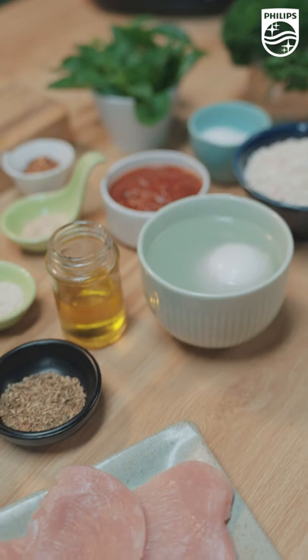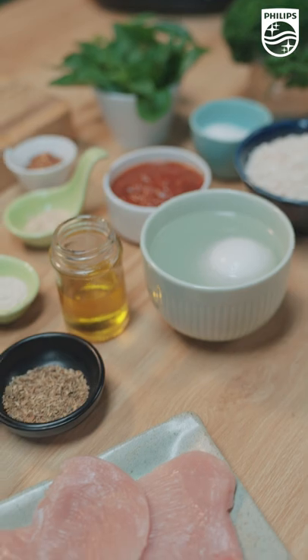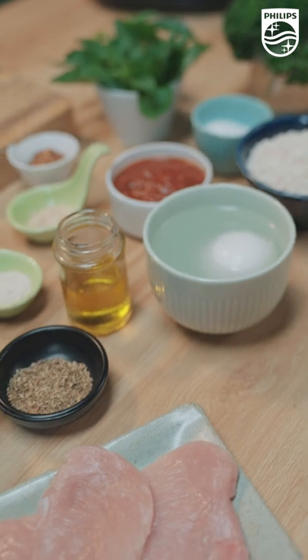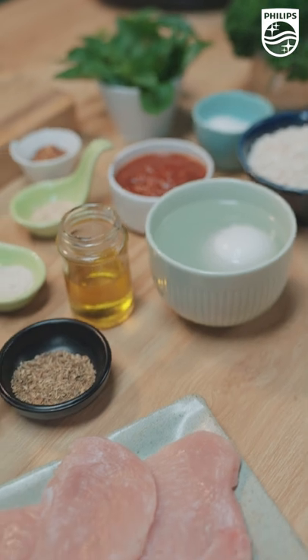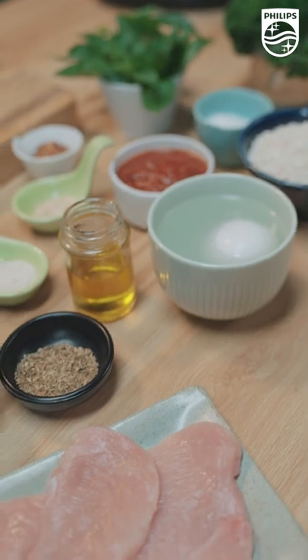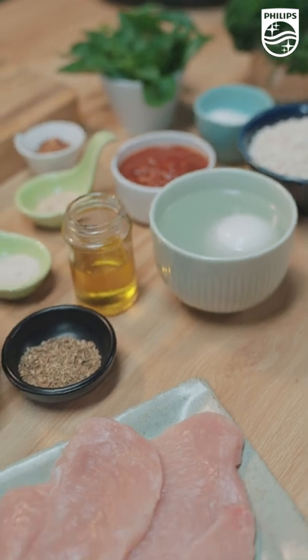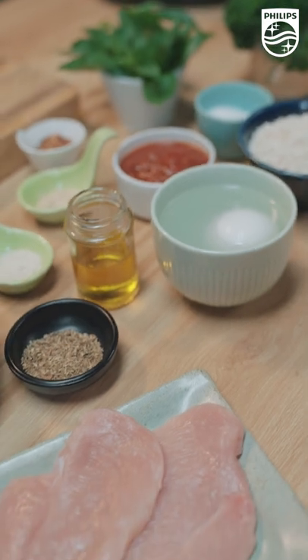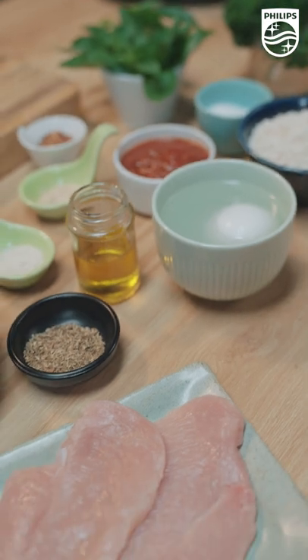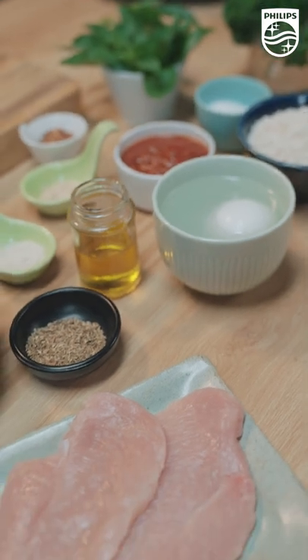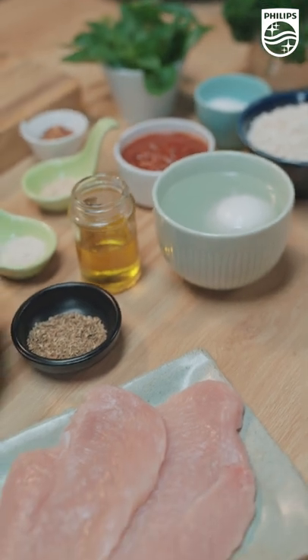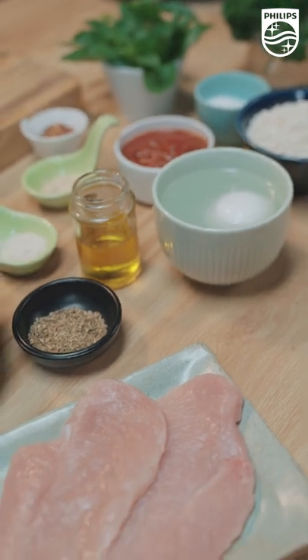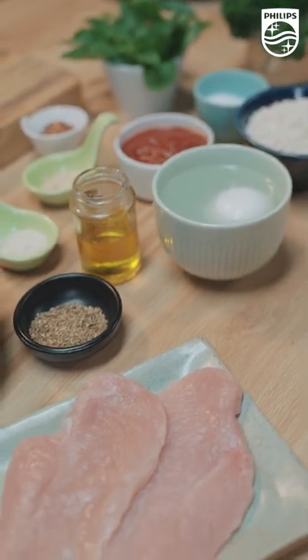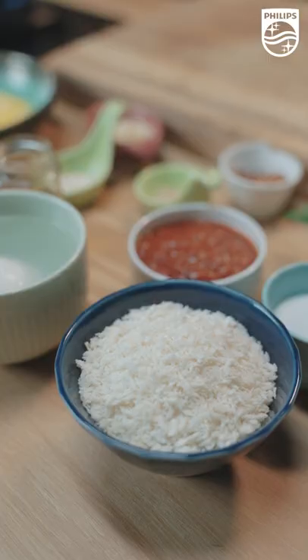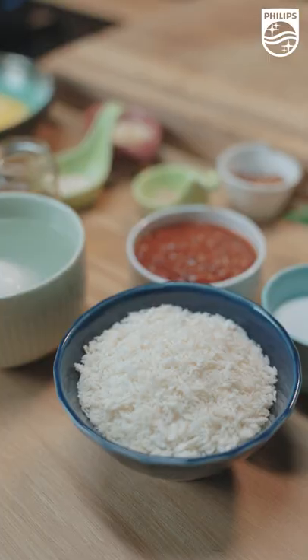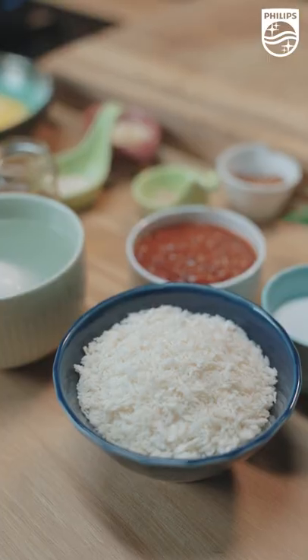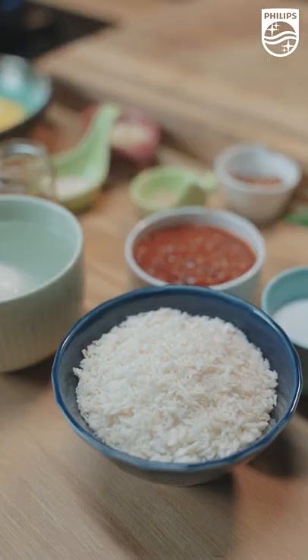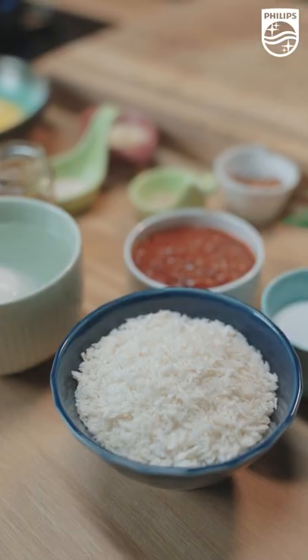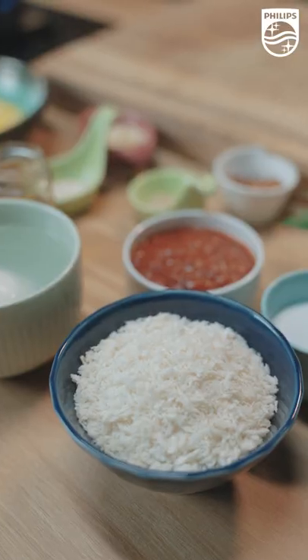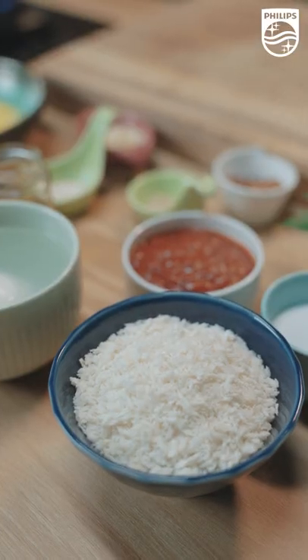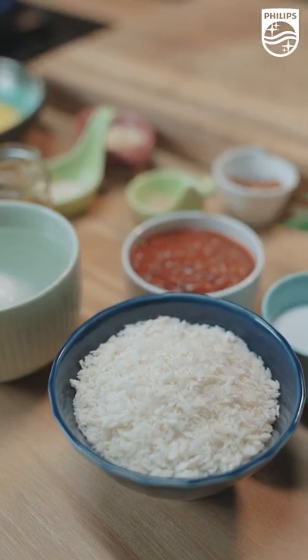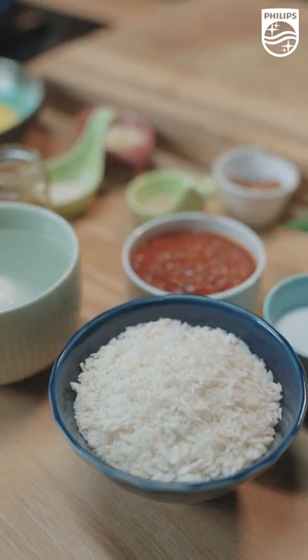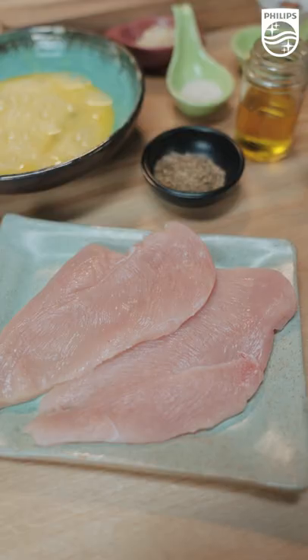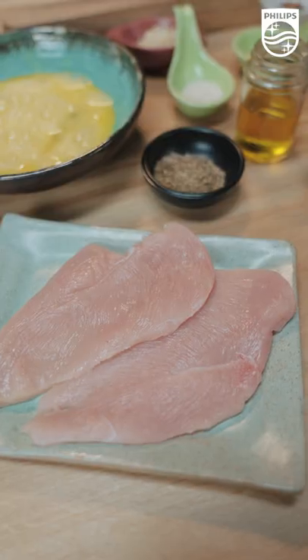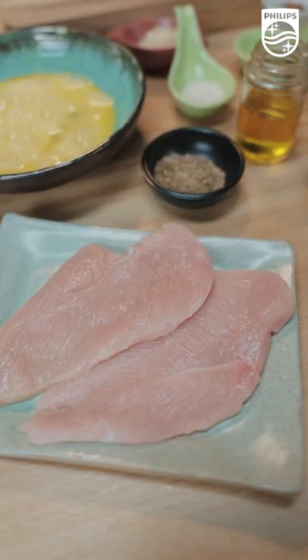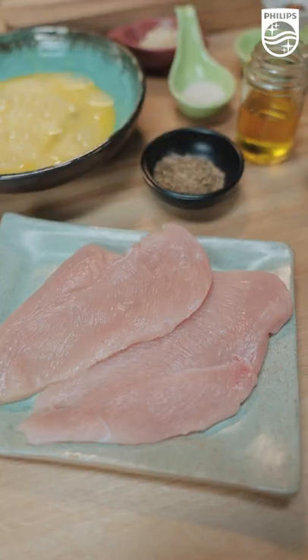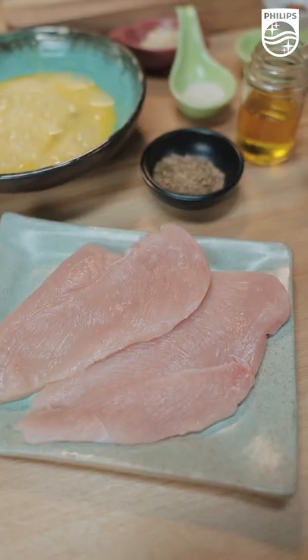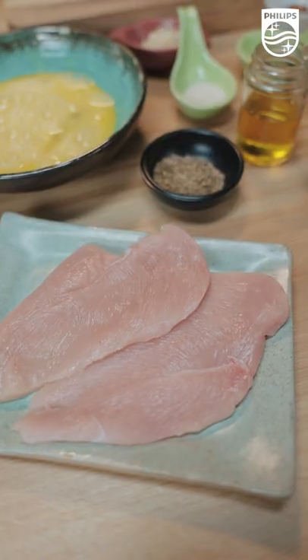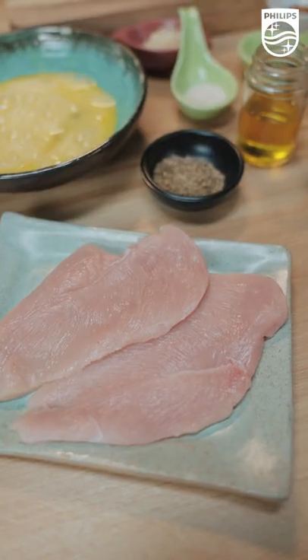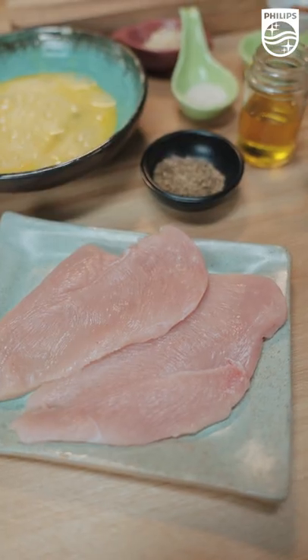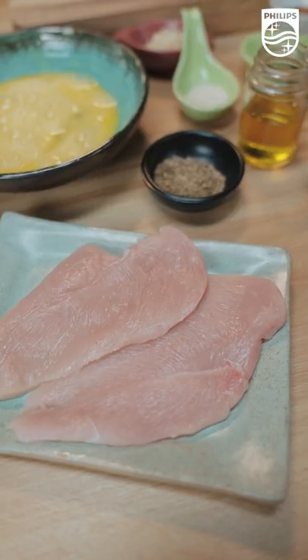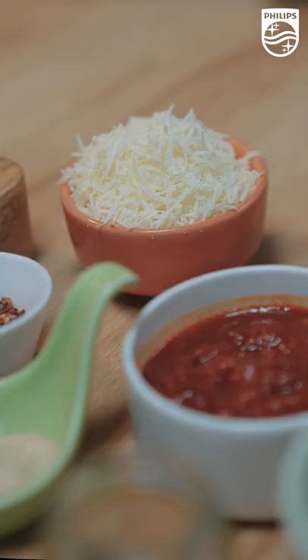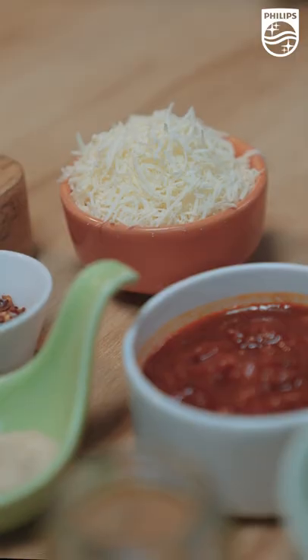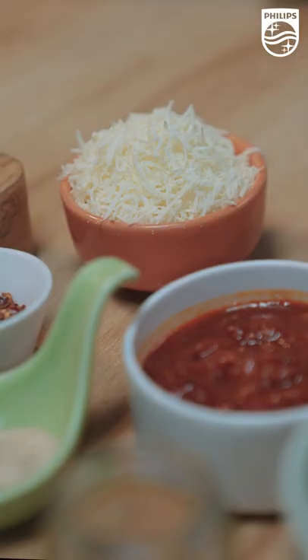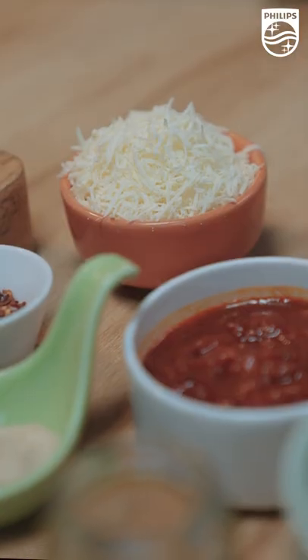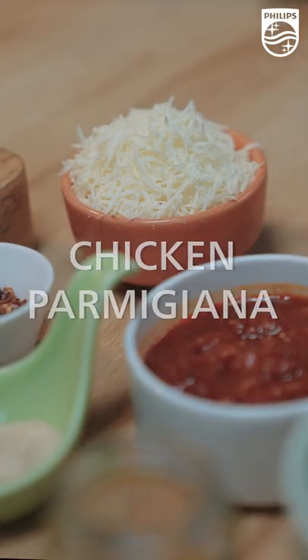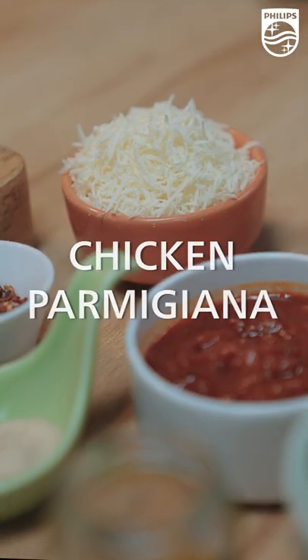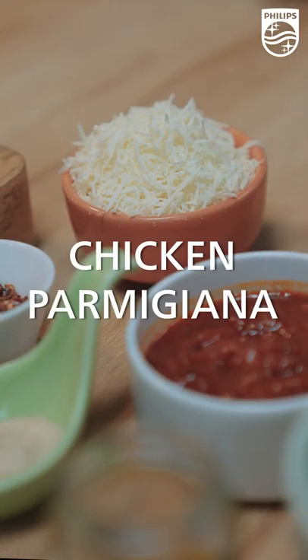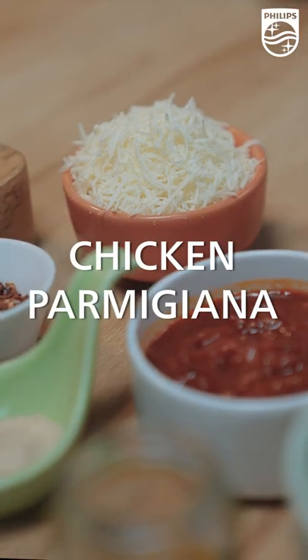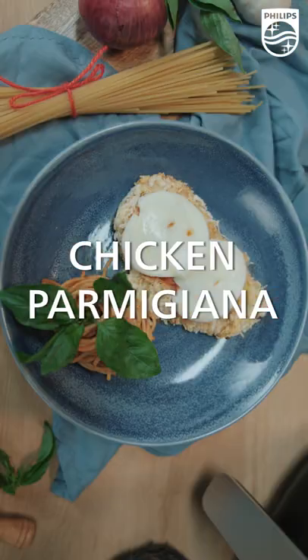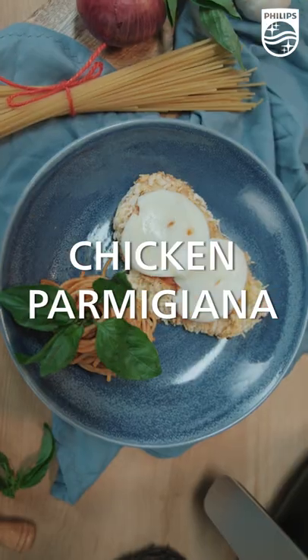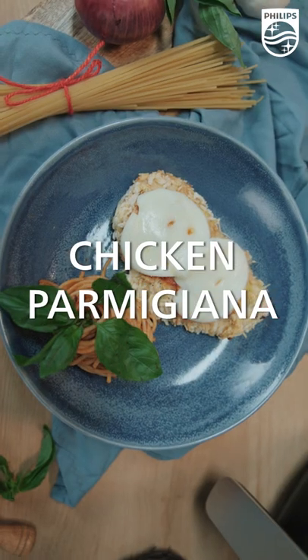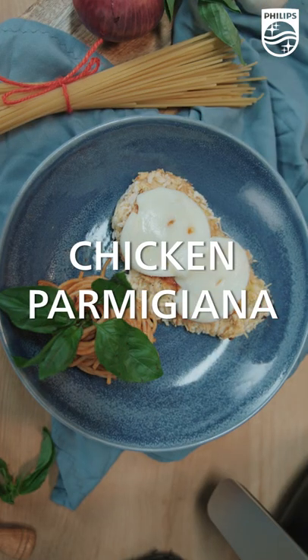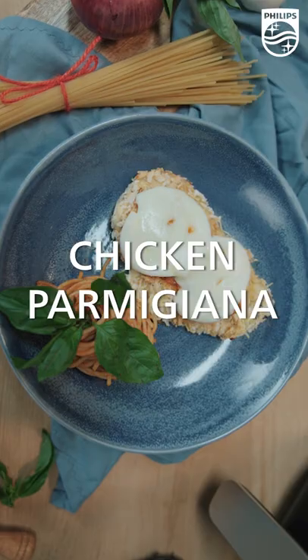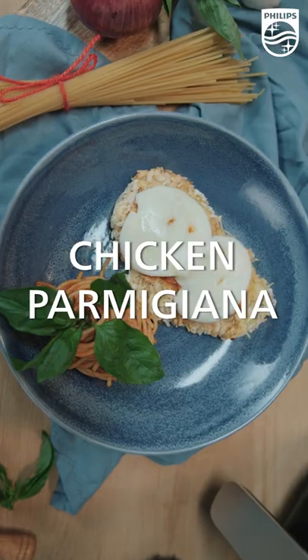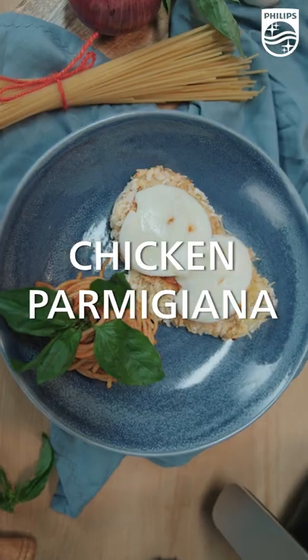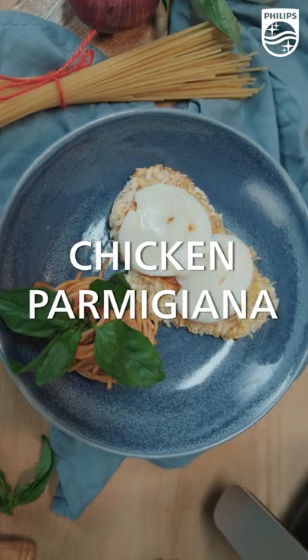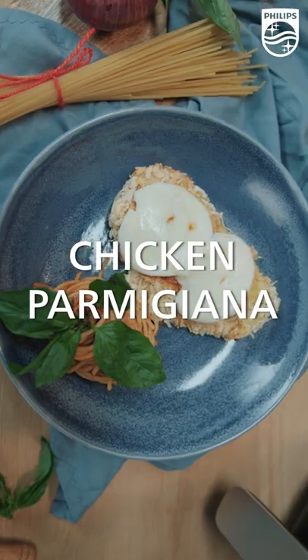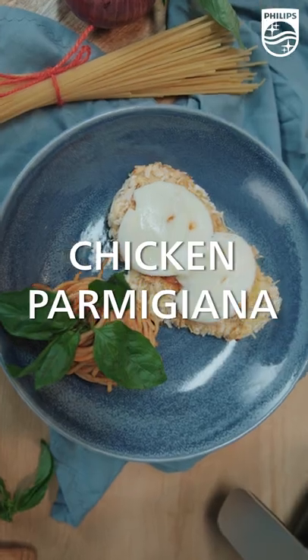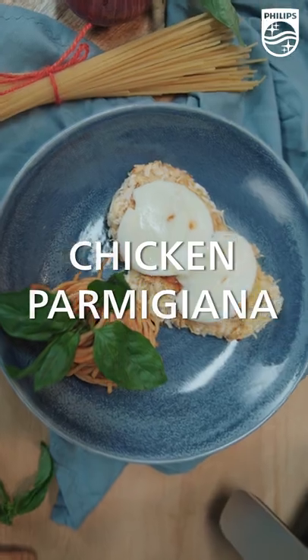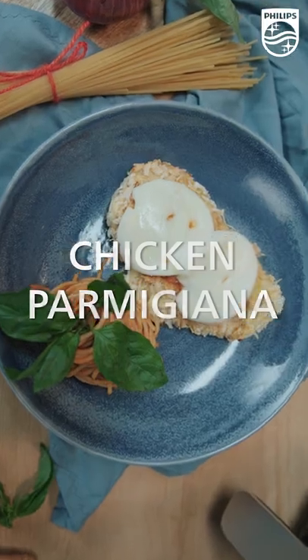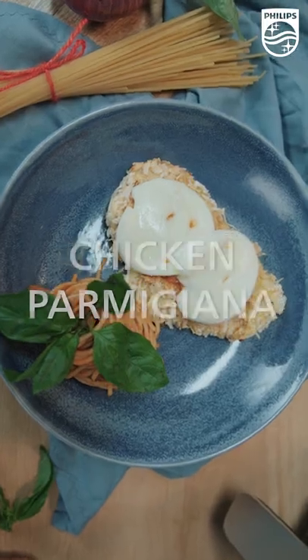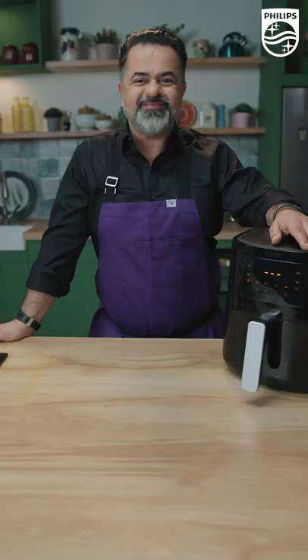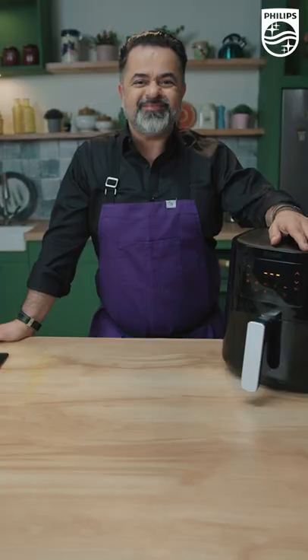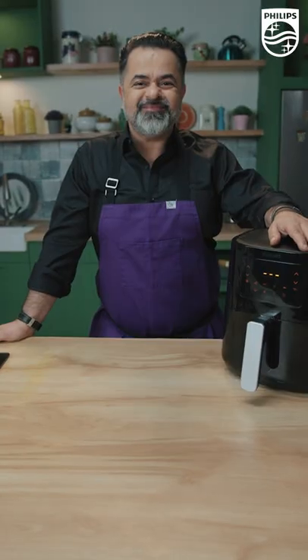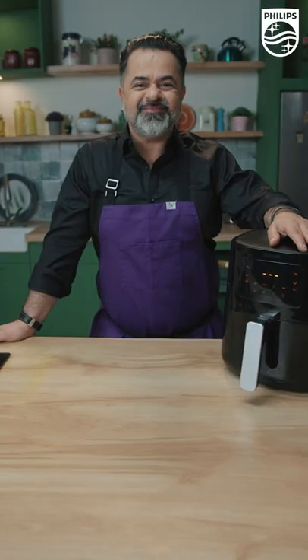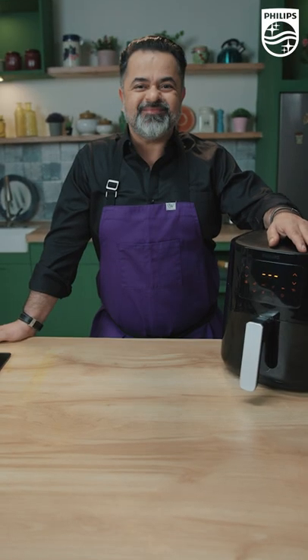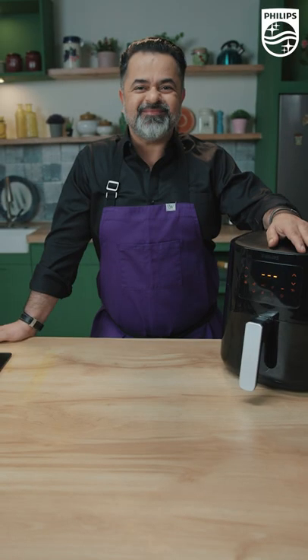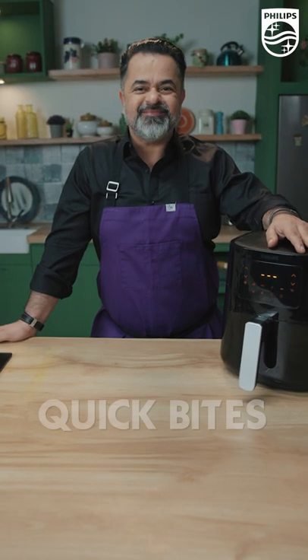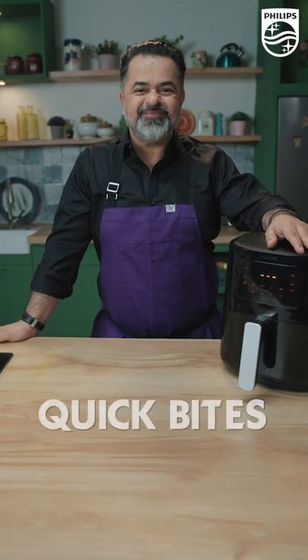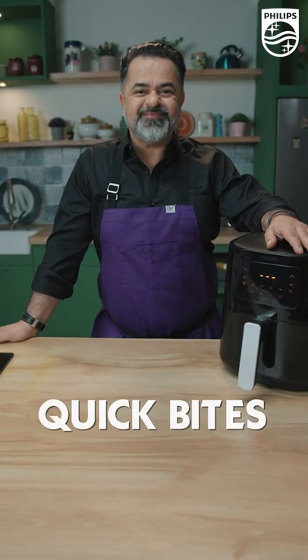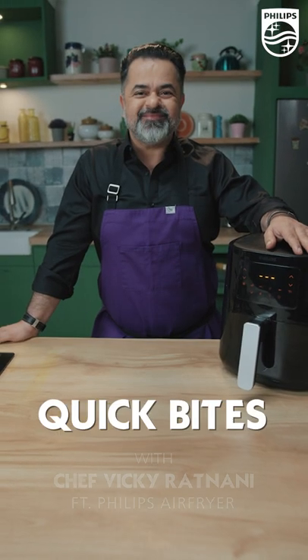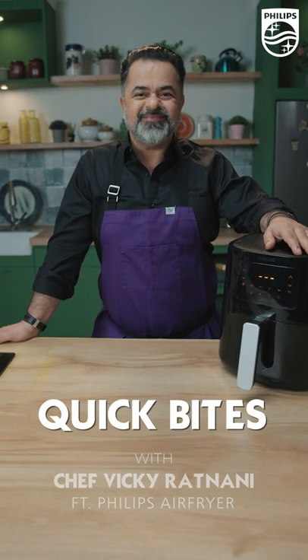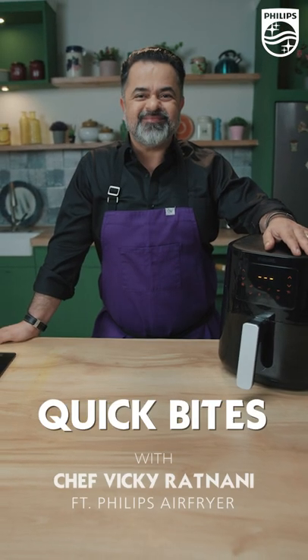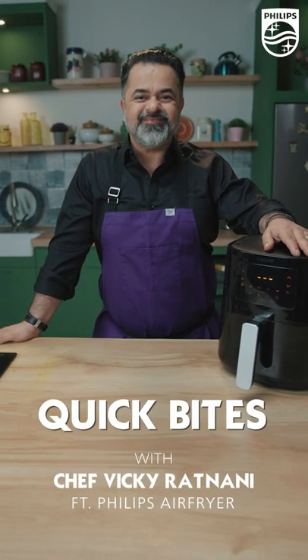Hi, this is Chef Vicky Ratnani and I'm going to be cooking a fantastic recipe which is called Chicken Parmigiana, using the Philips Air Fryer.